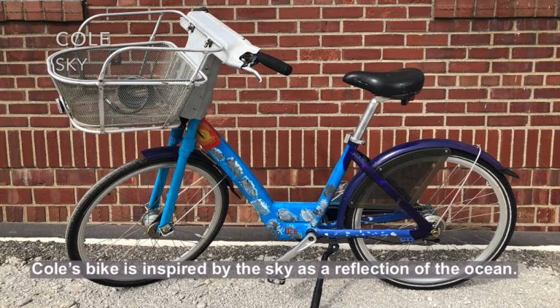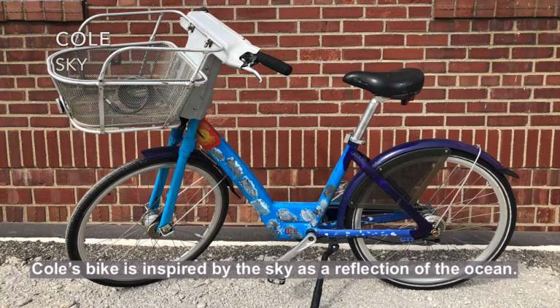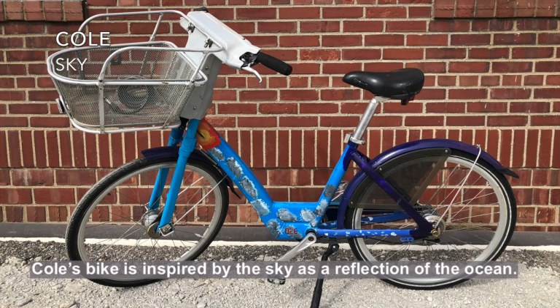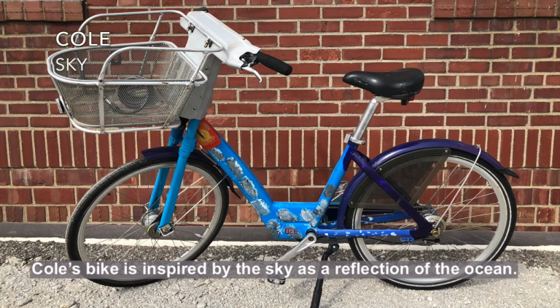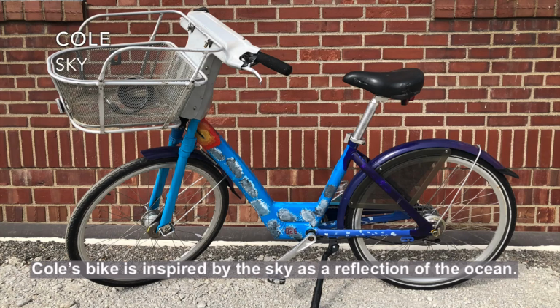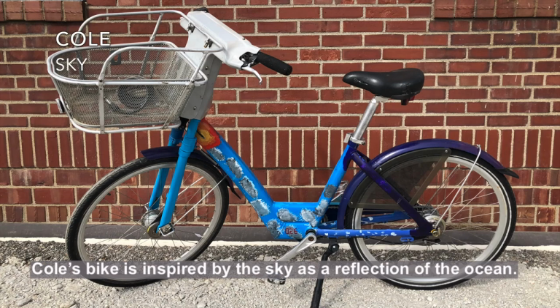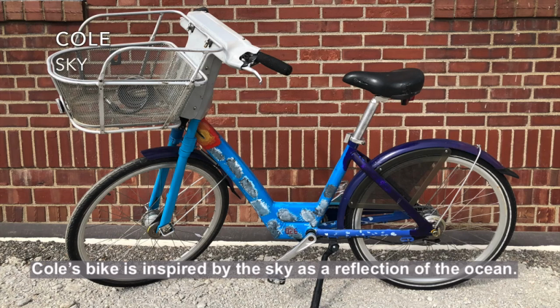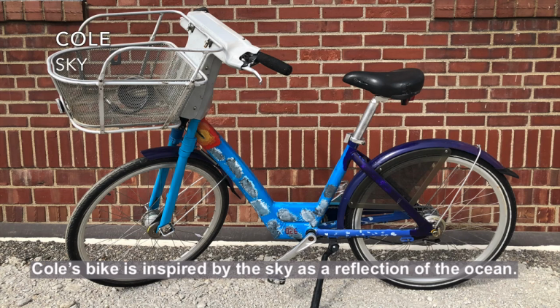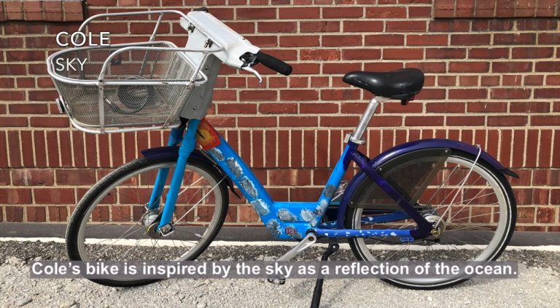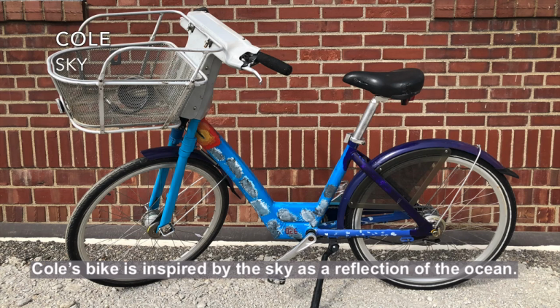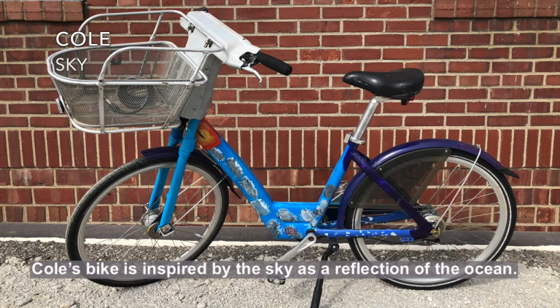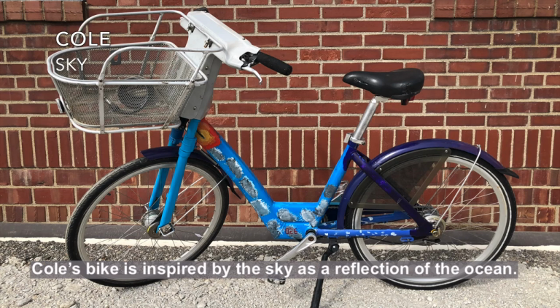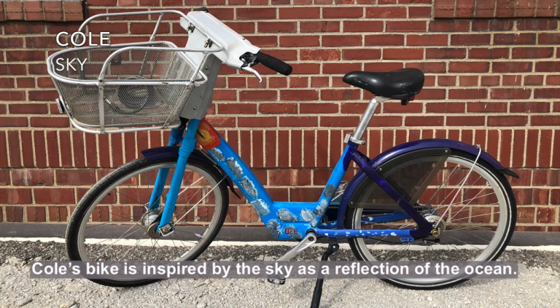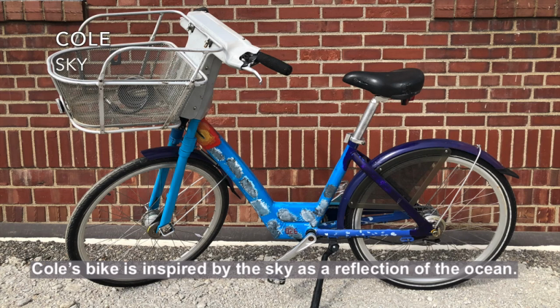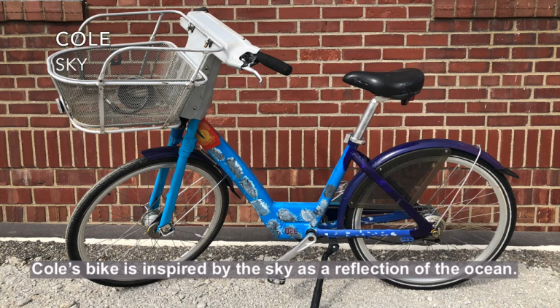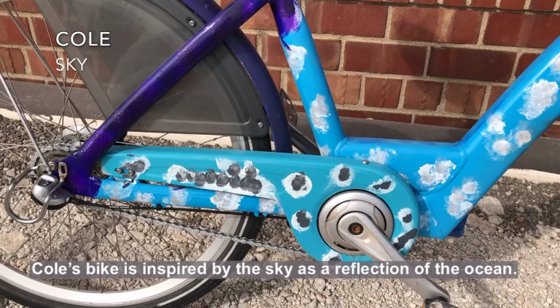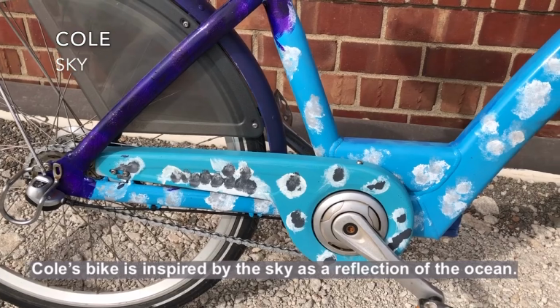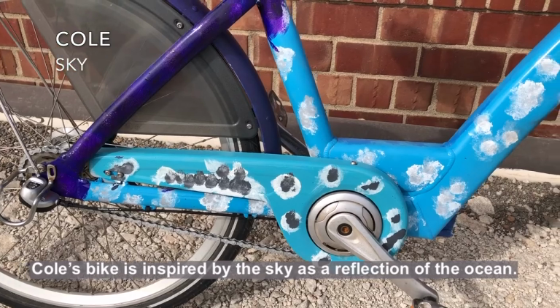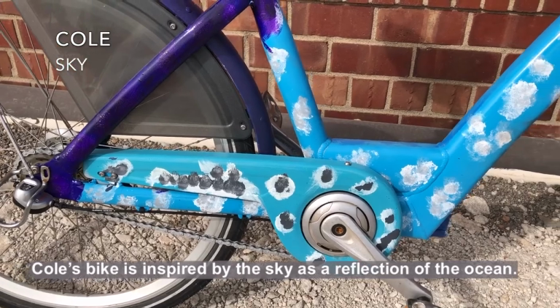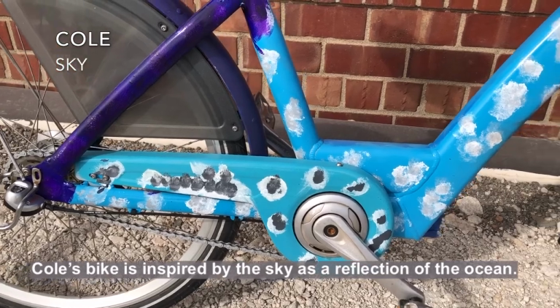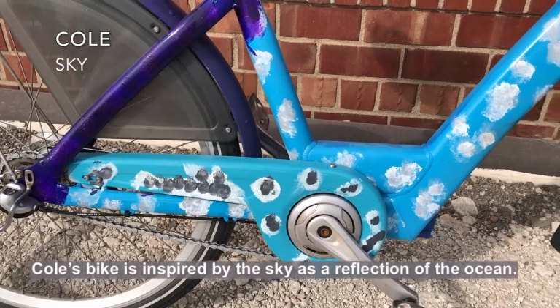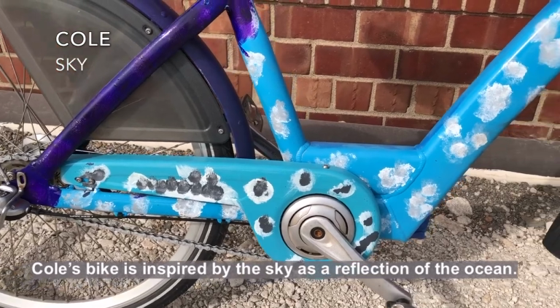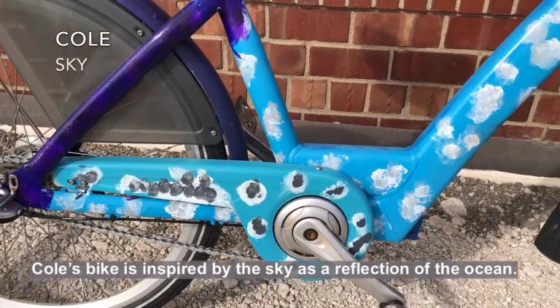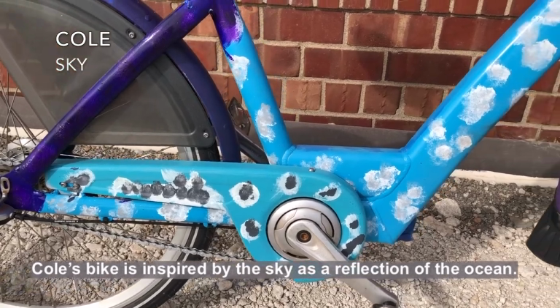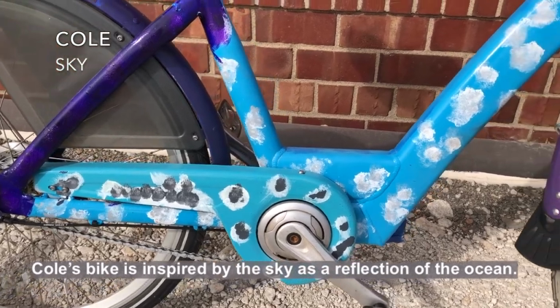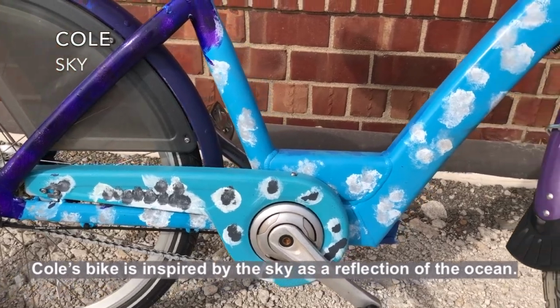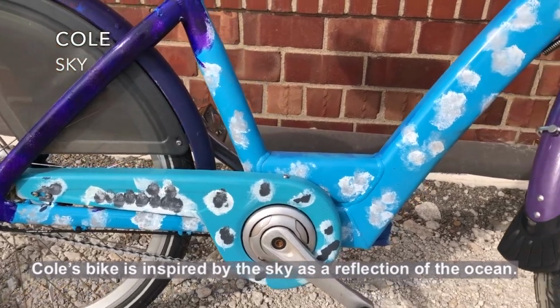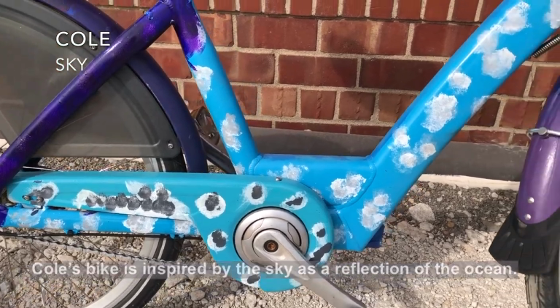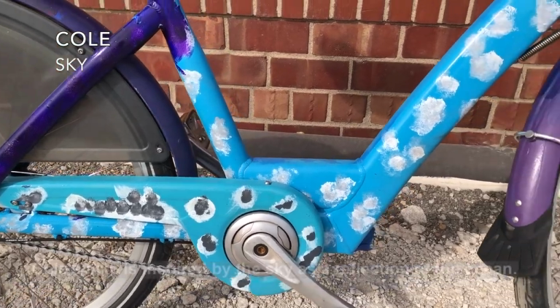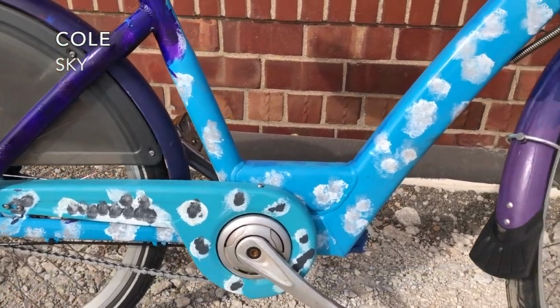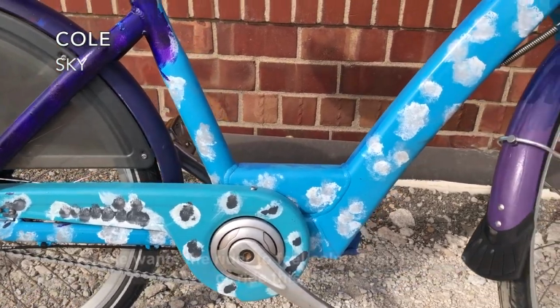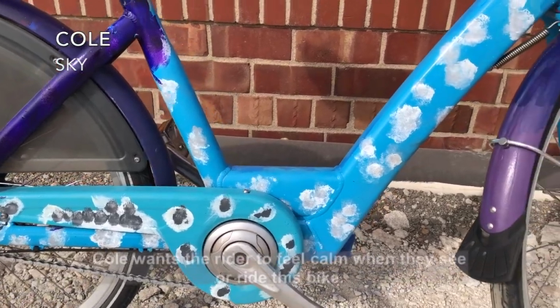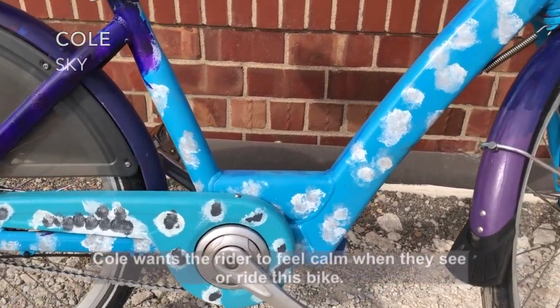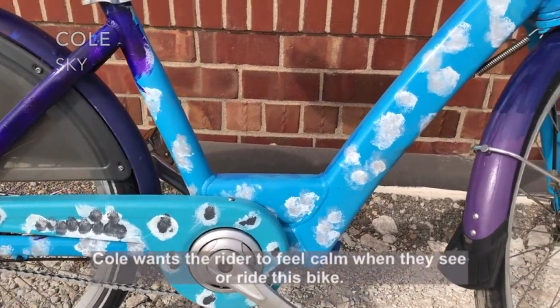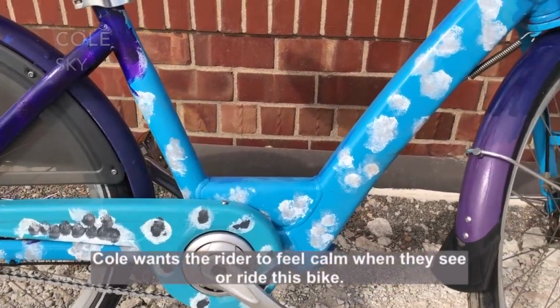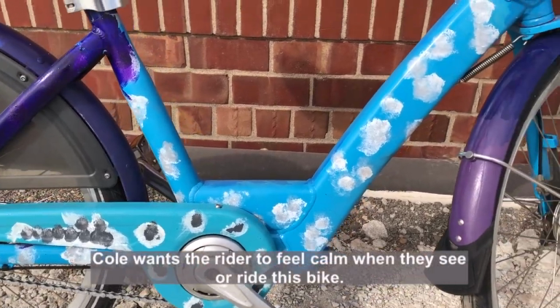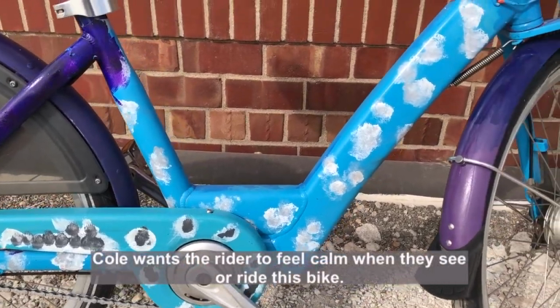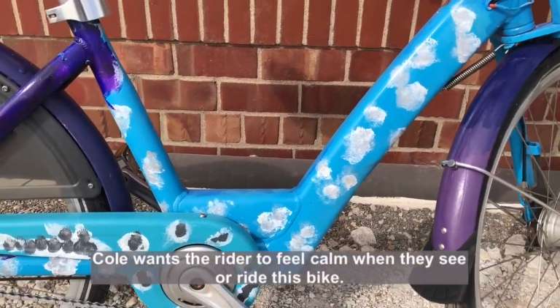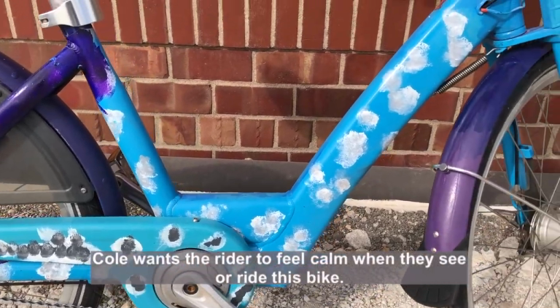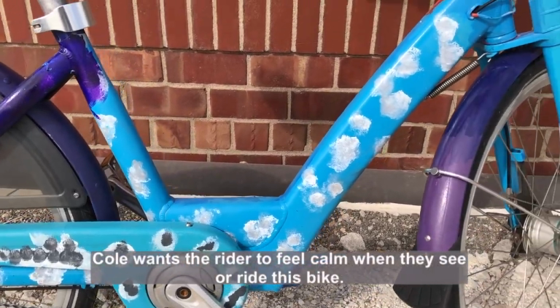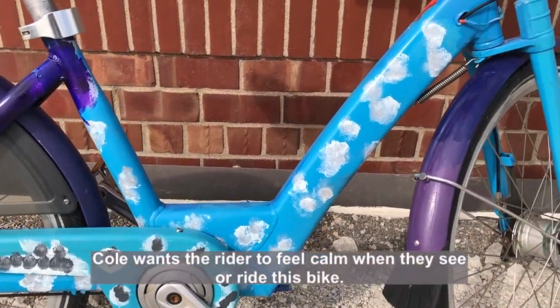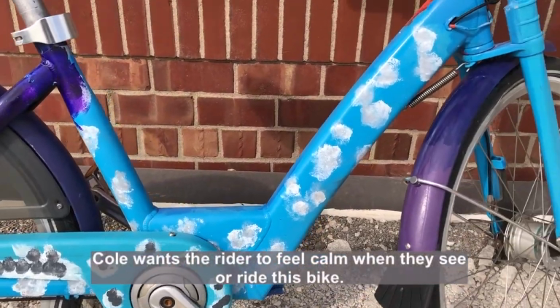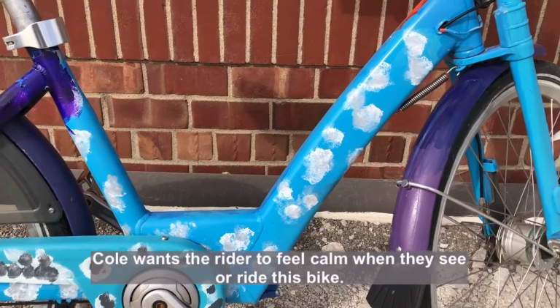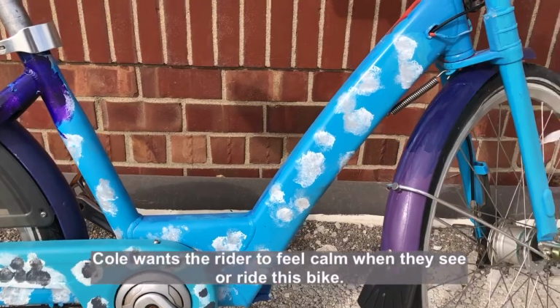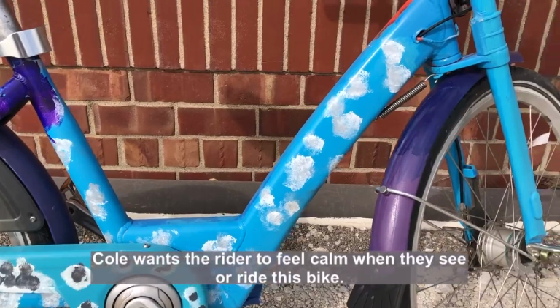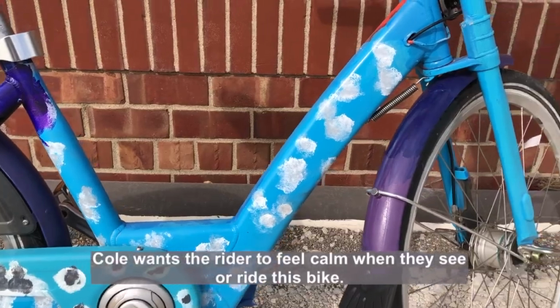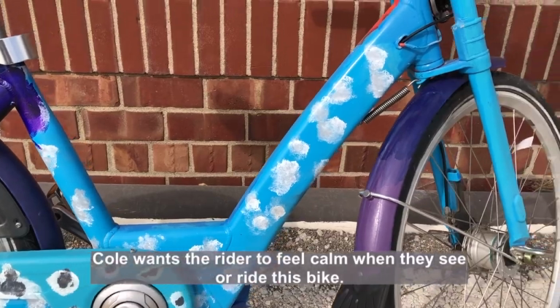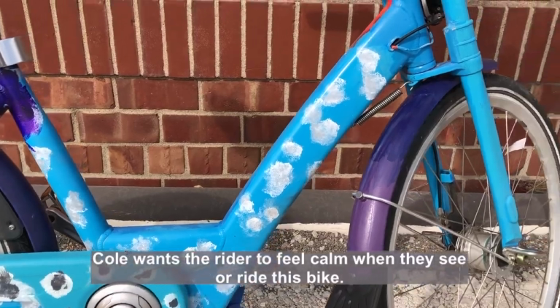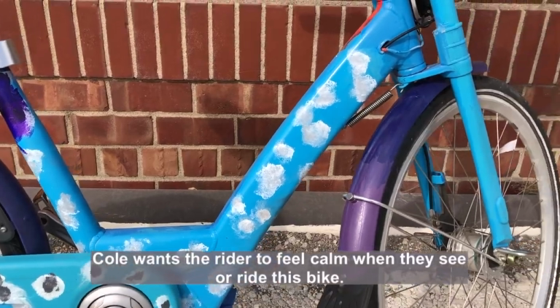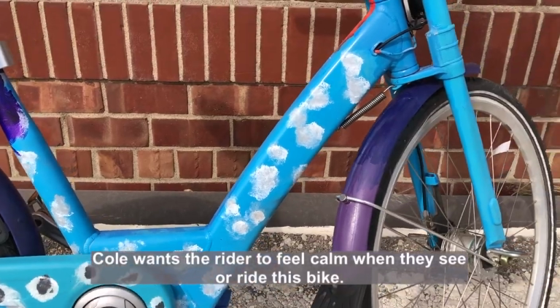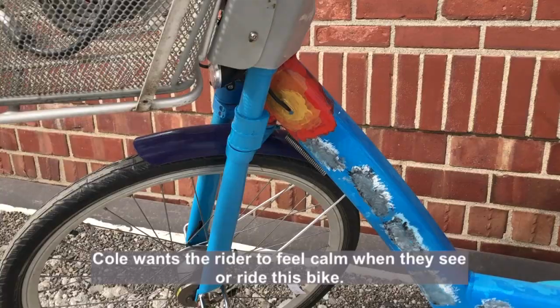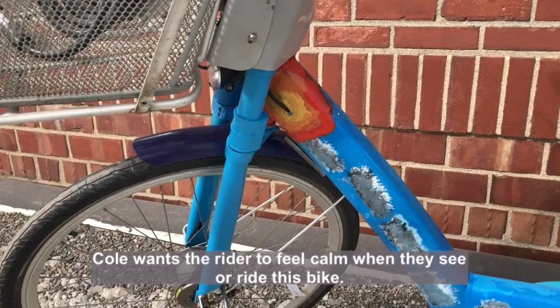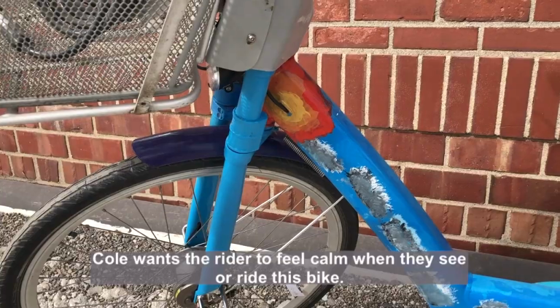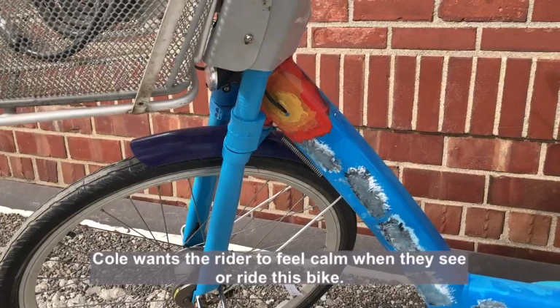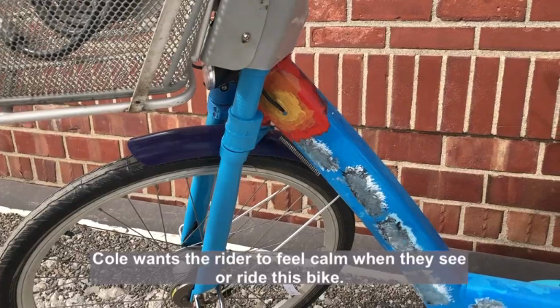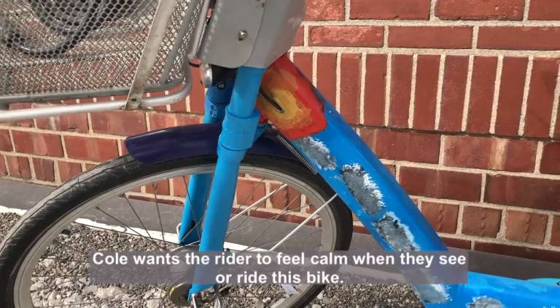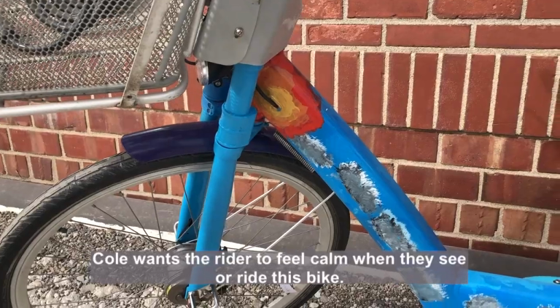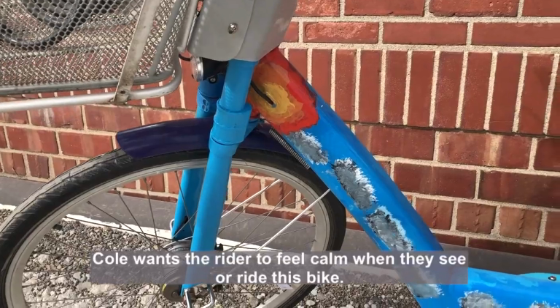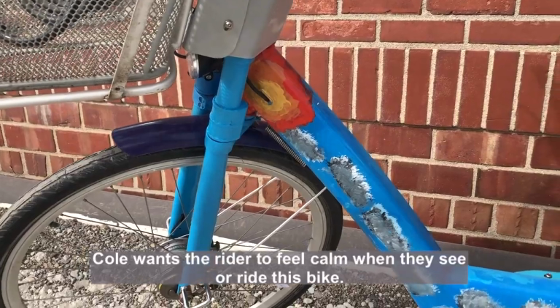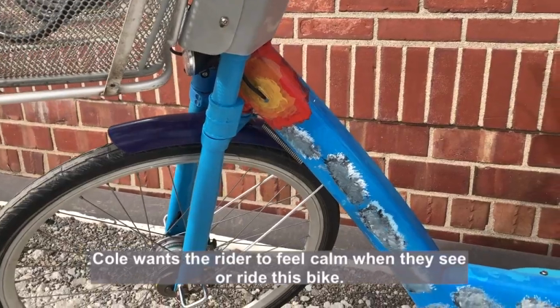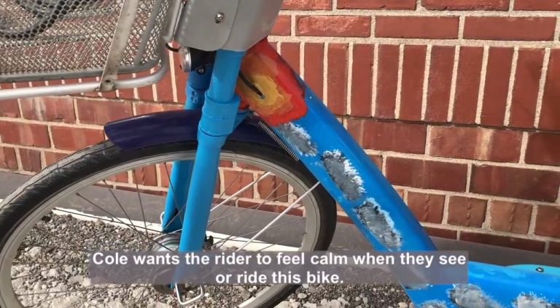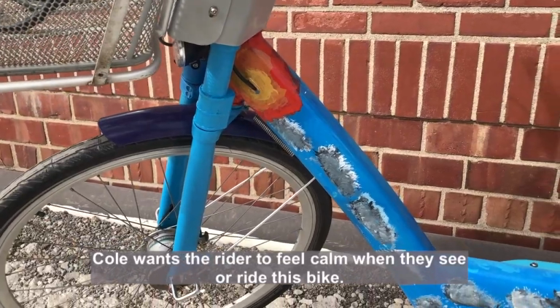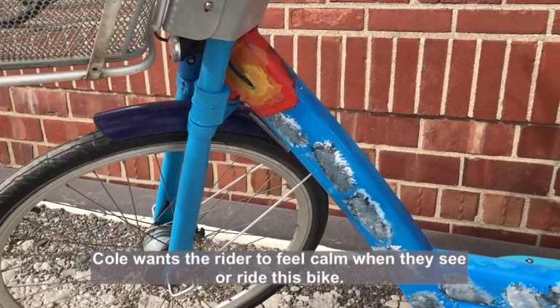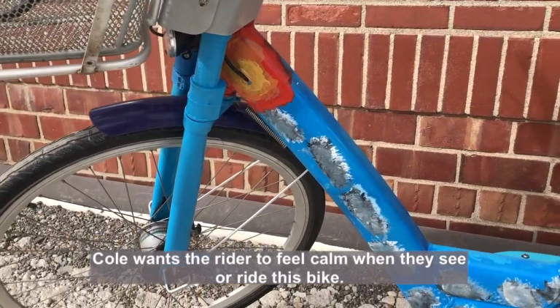Cole's bike is inspired by the sky as a reflection of the ocean. Cole wants the rider to feel calm when they see or ride this bike.